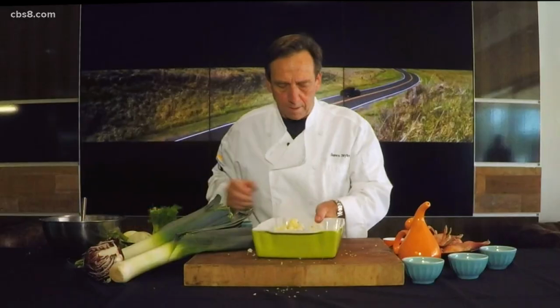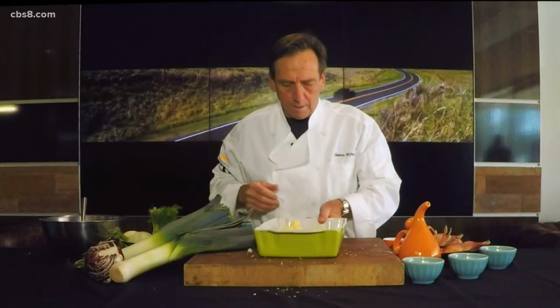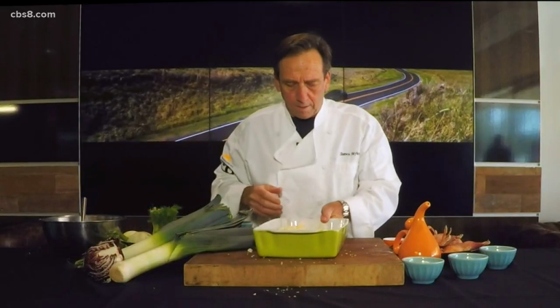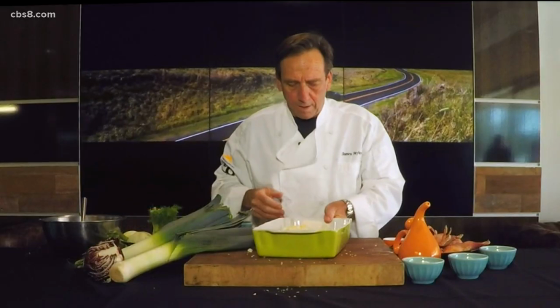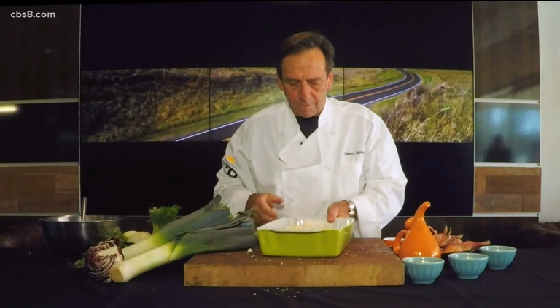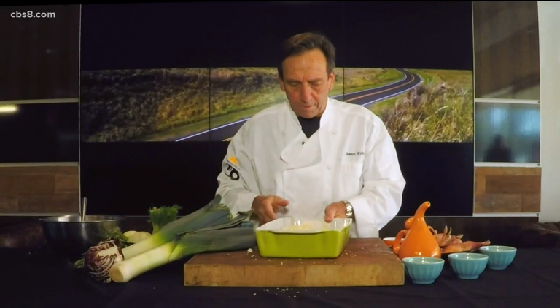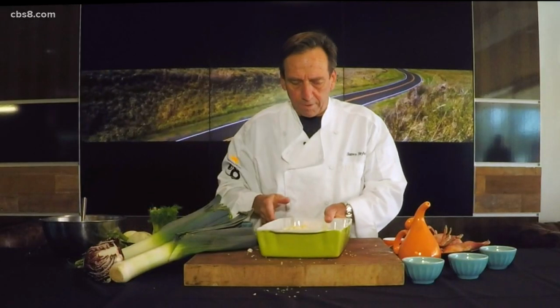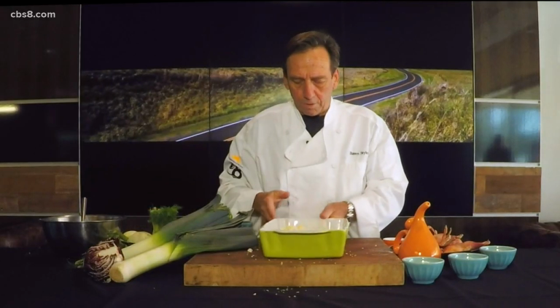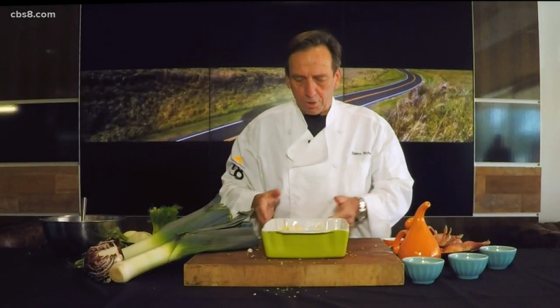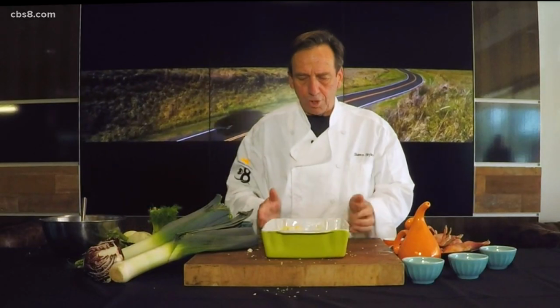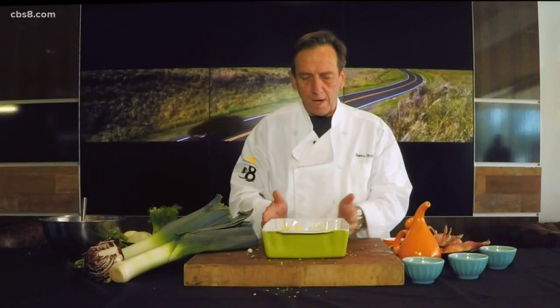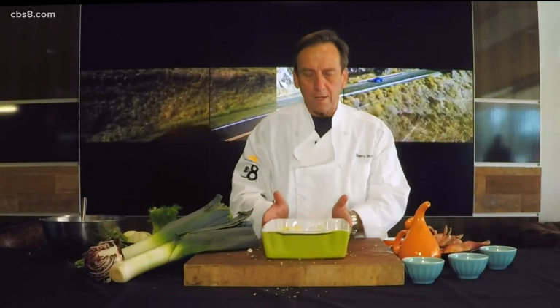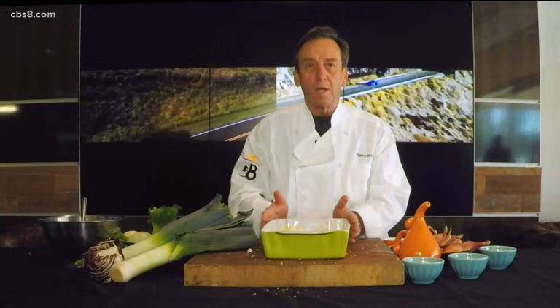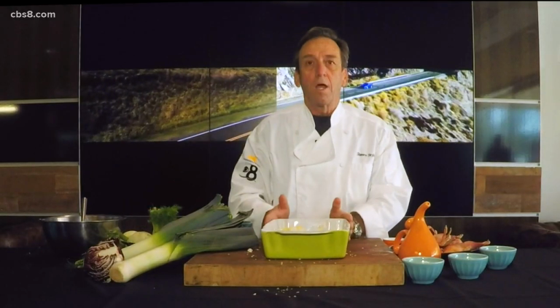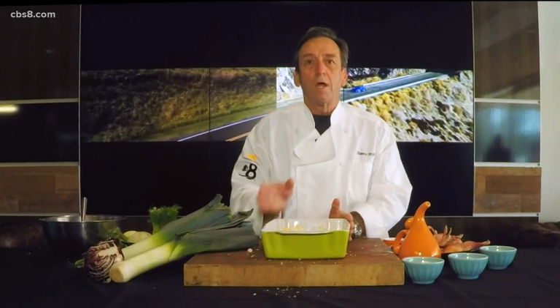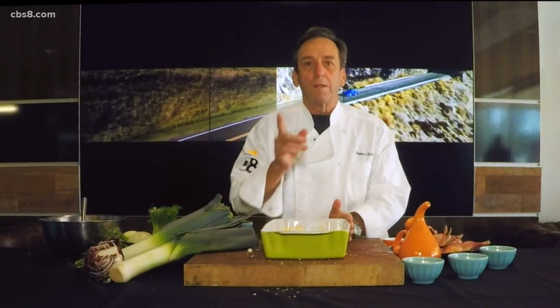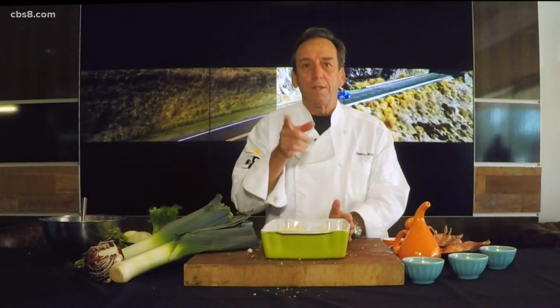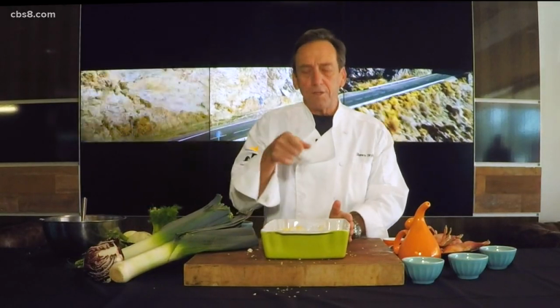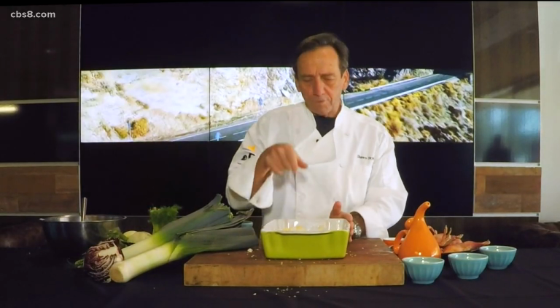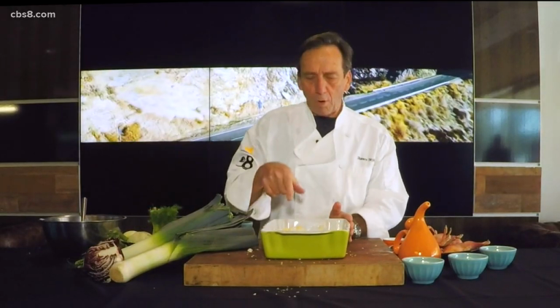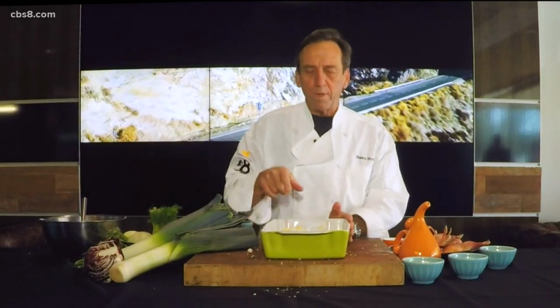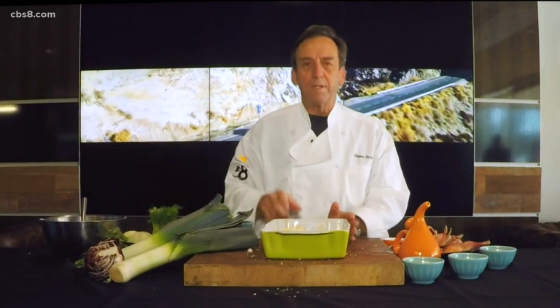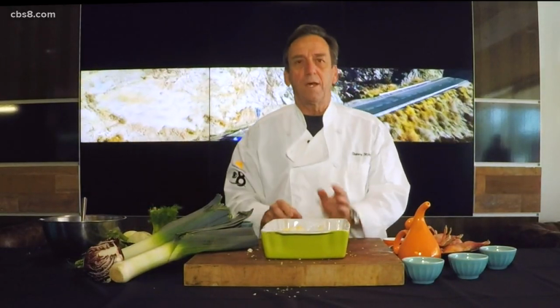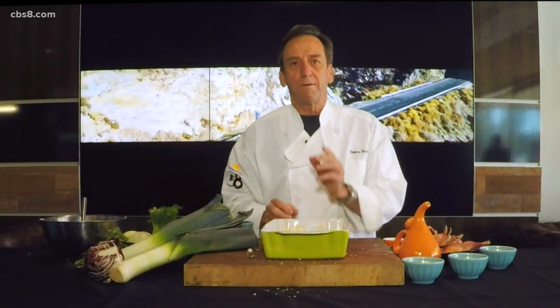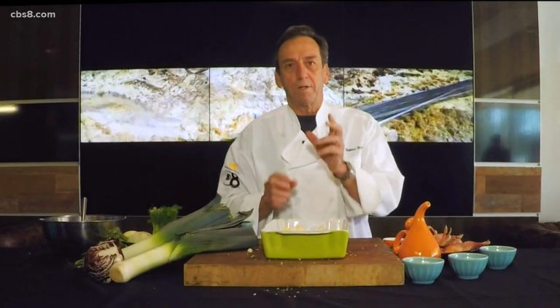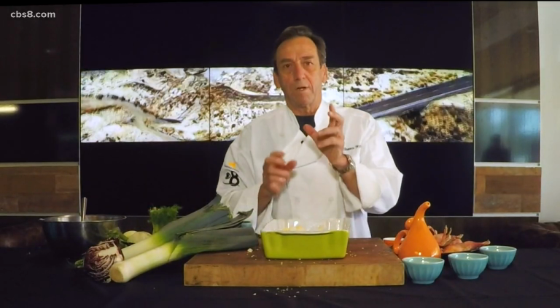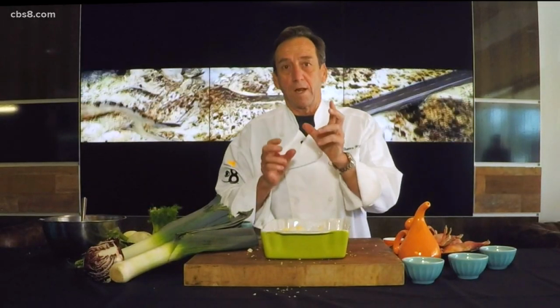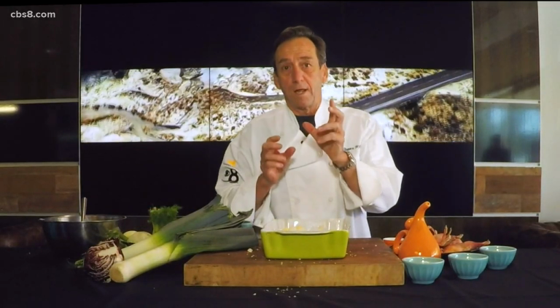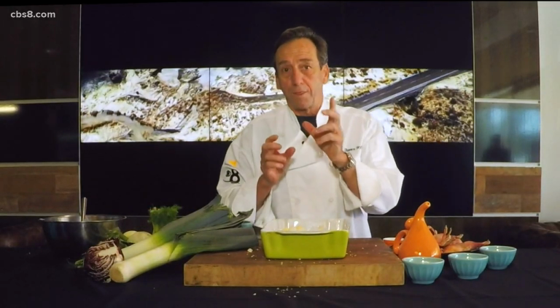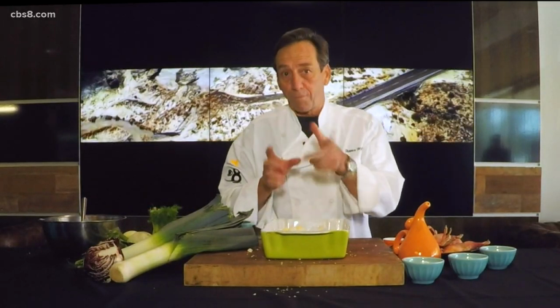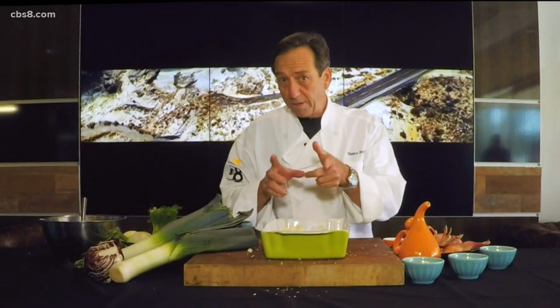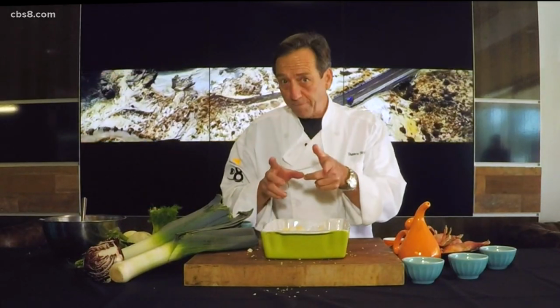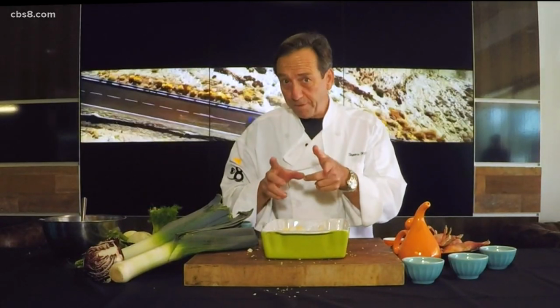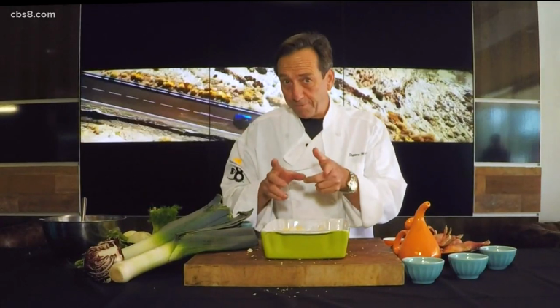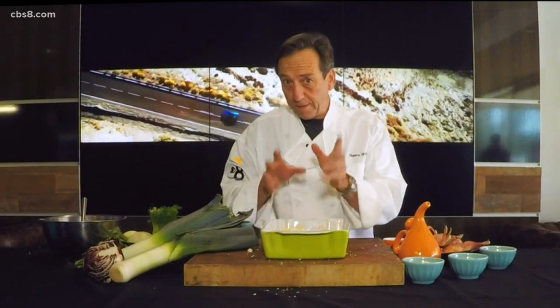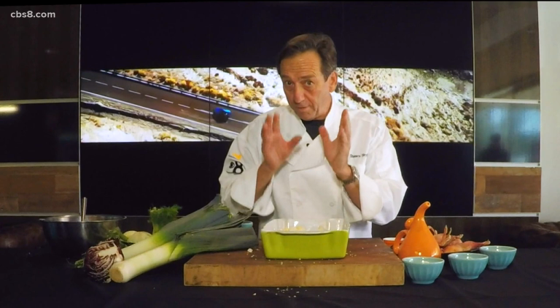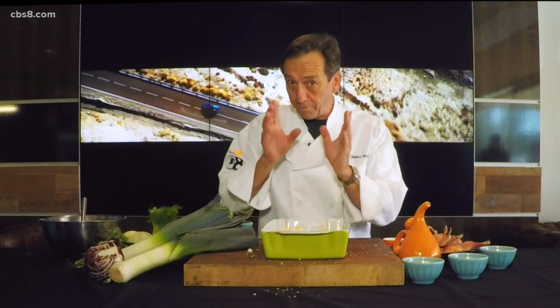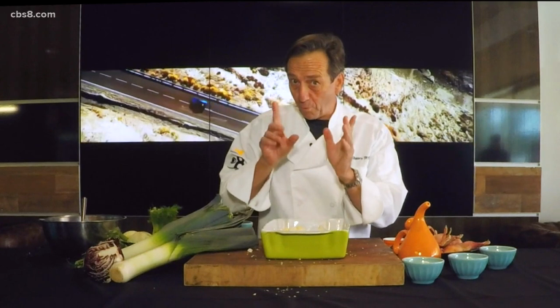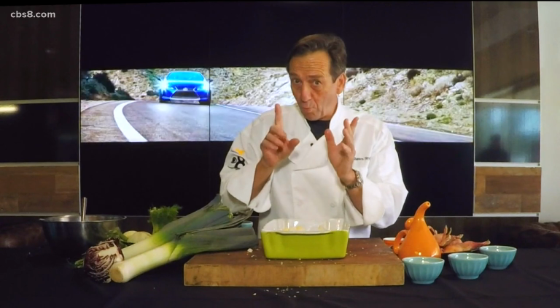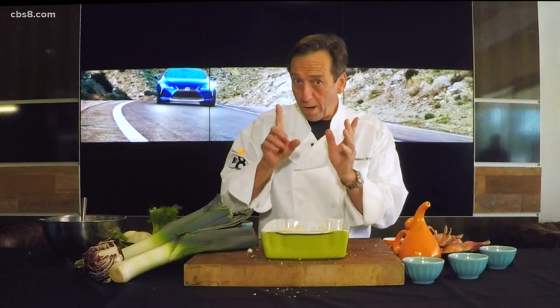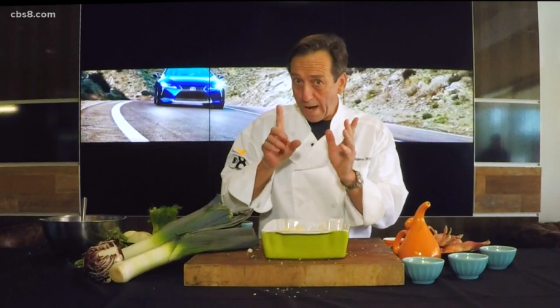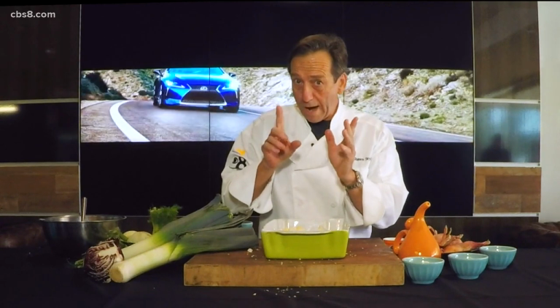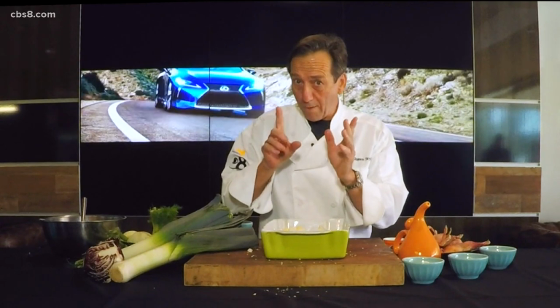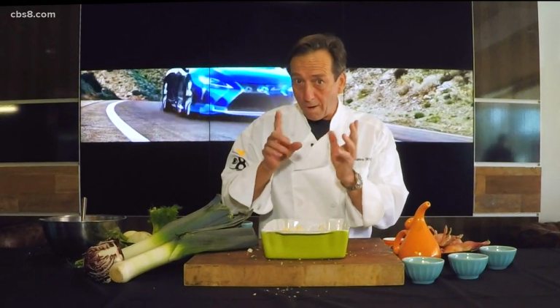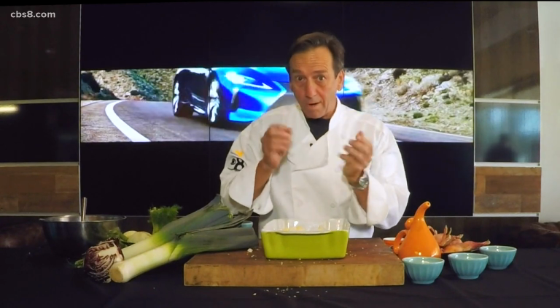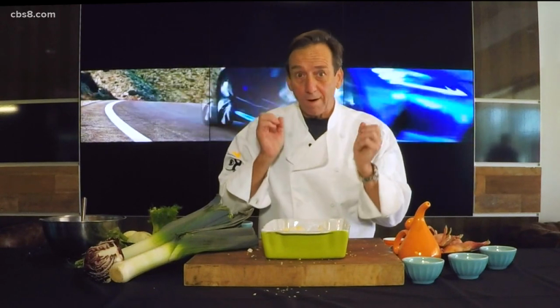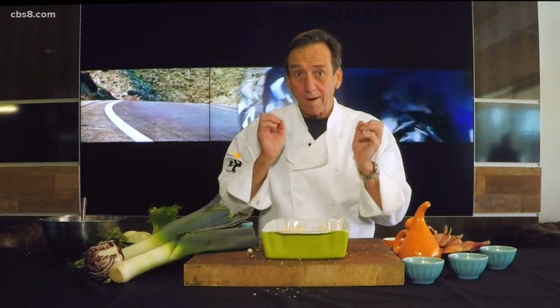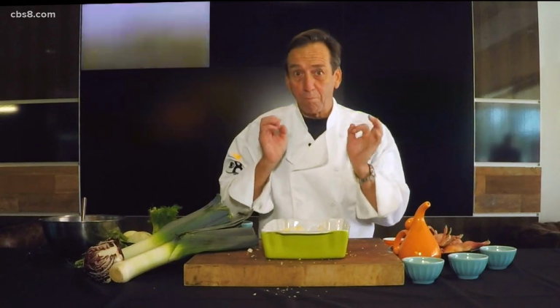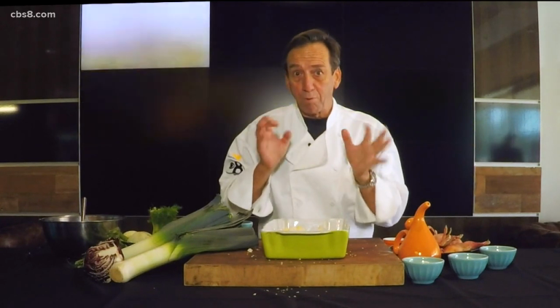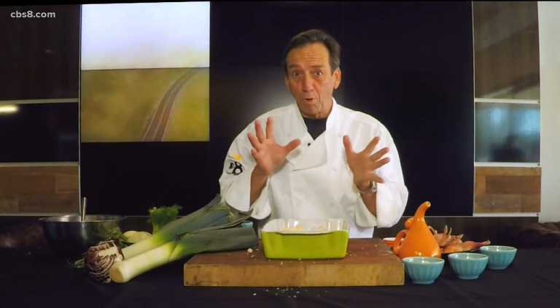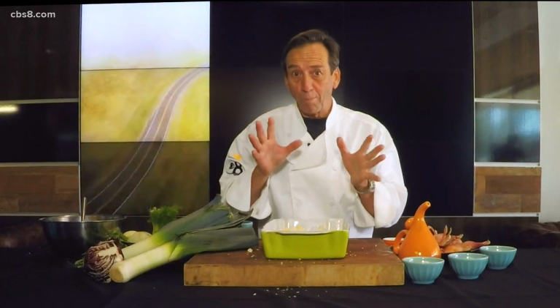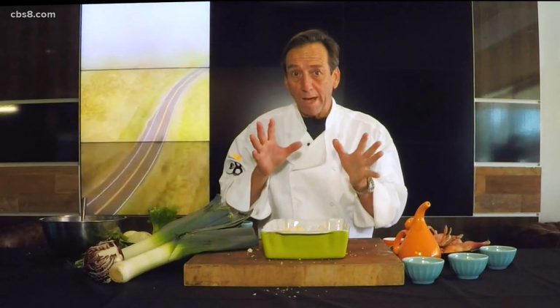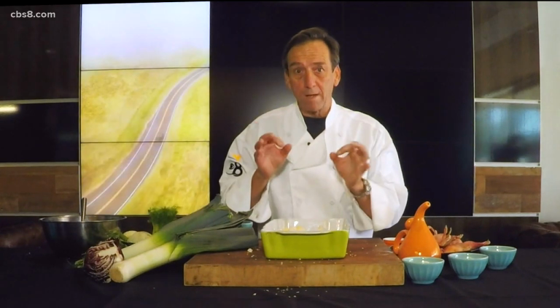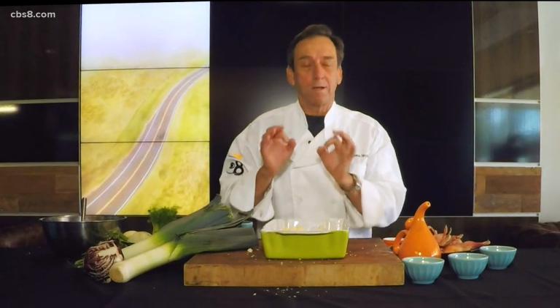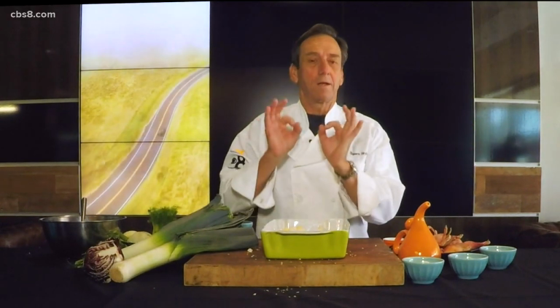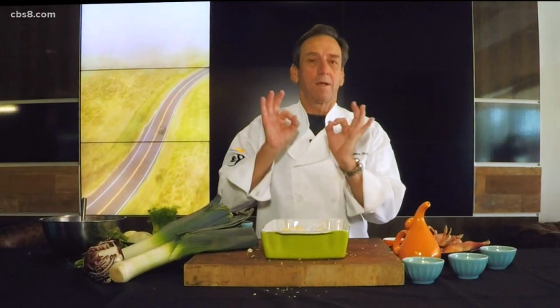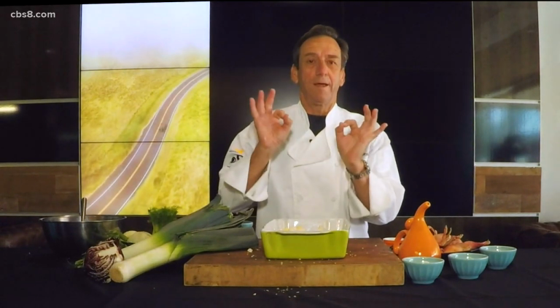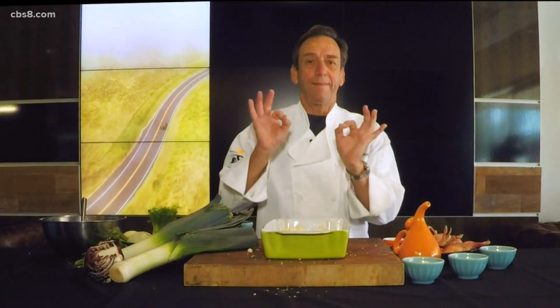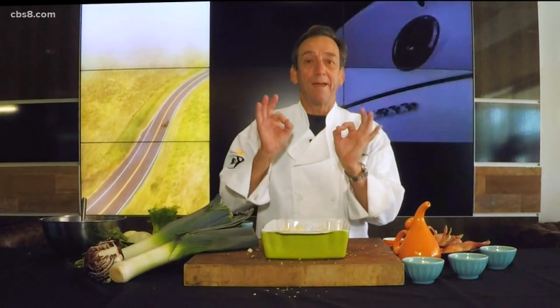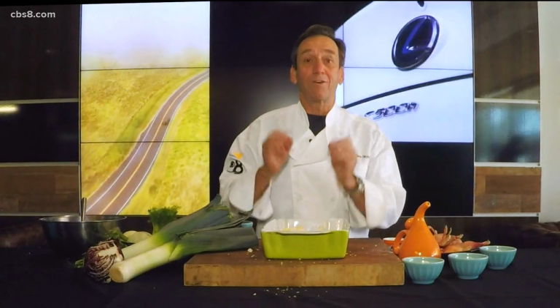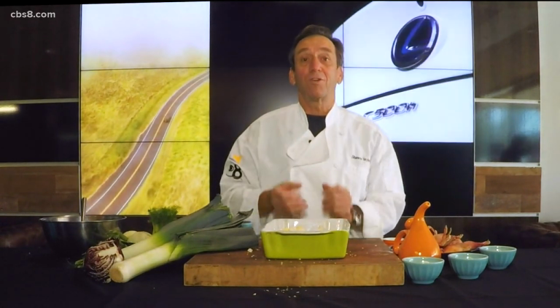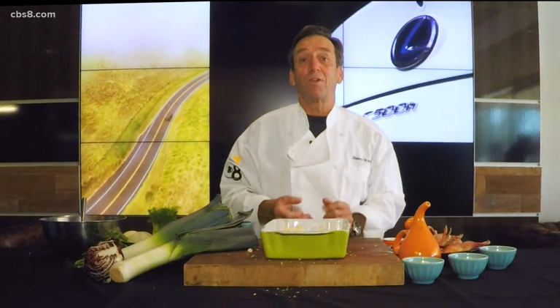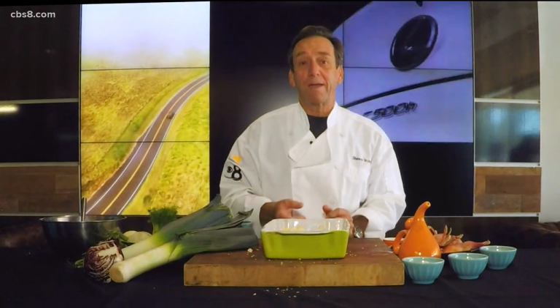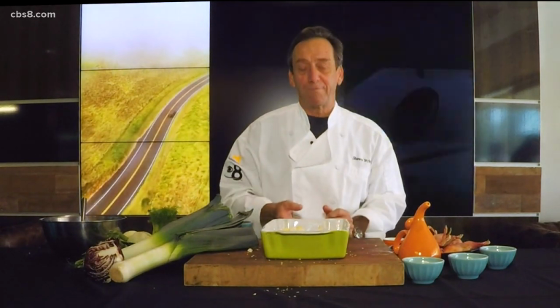Give it a little shake. These go in the oven at 350 degrees for one hour. Pull them out and they are delightful.